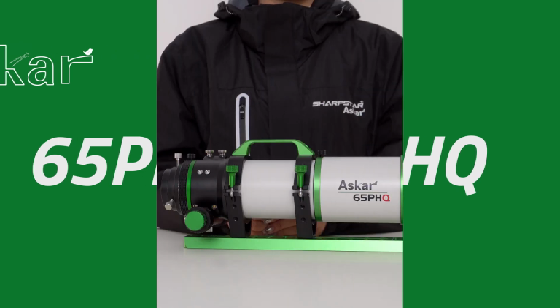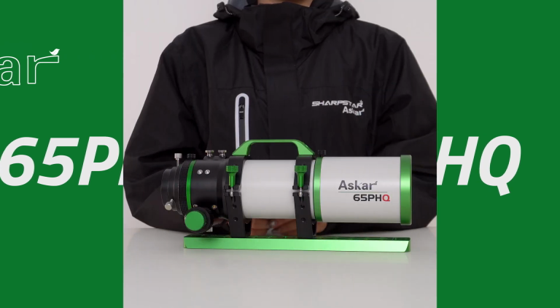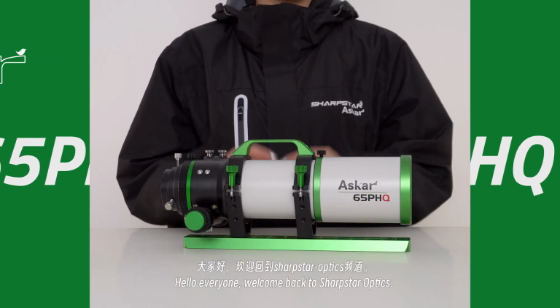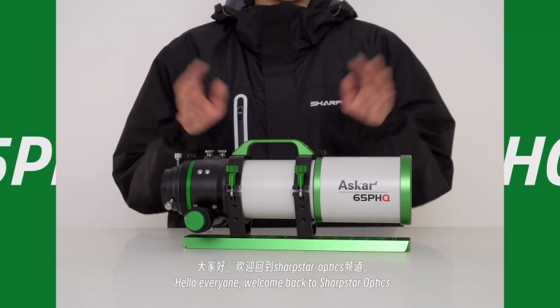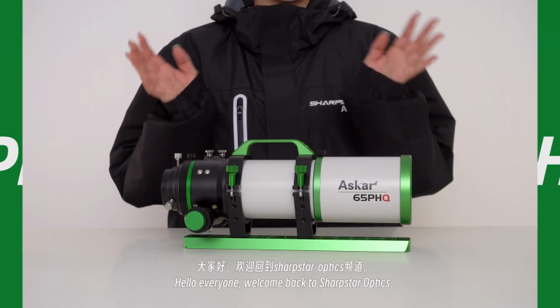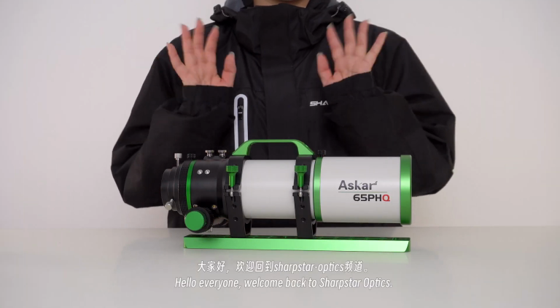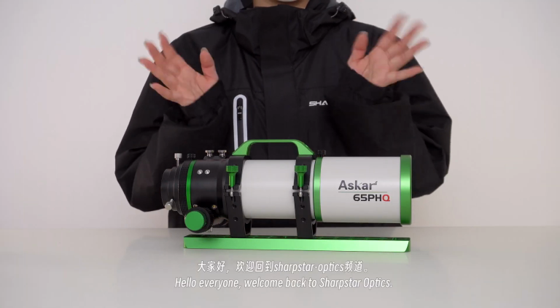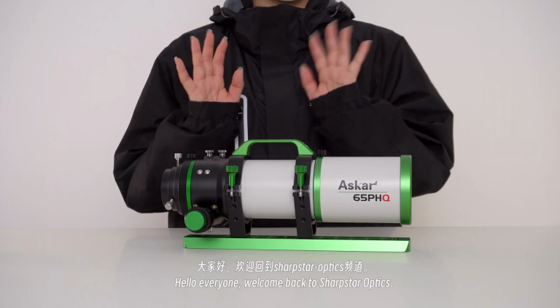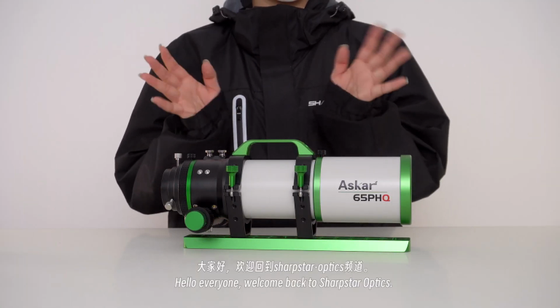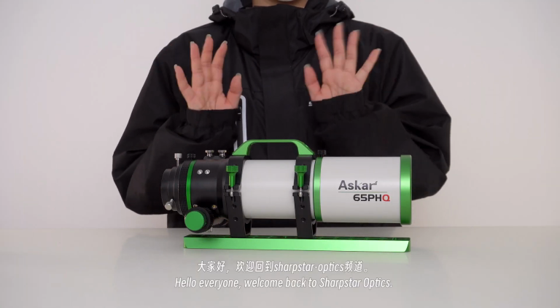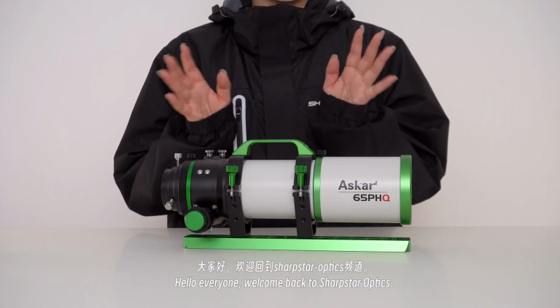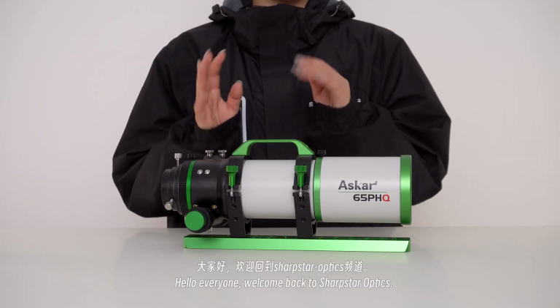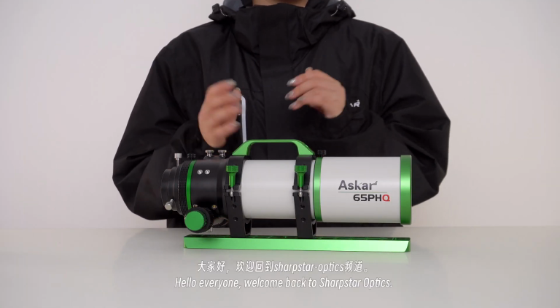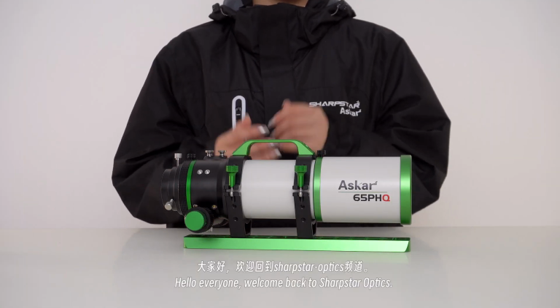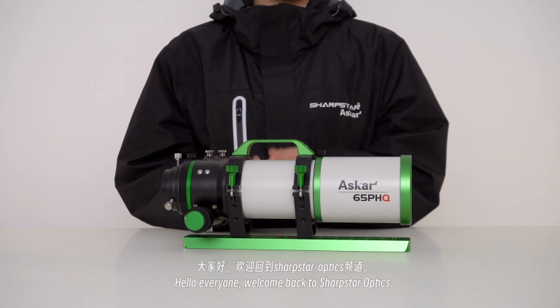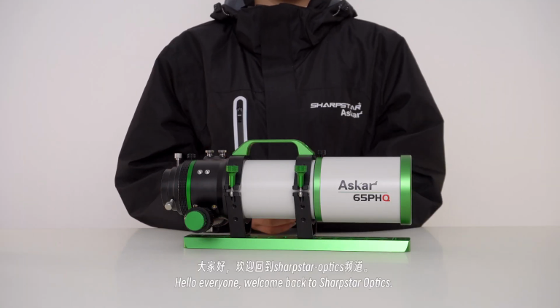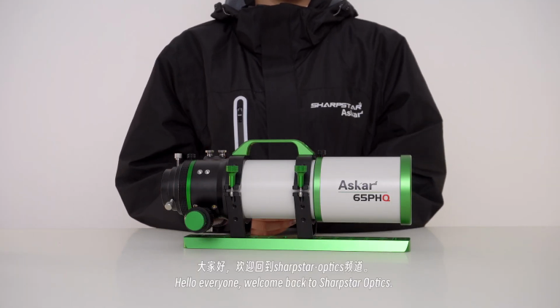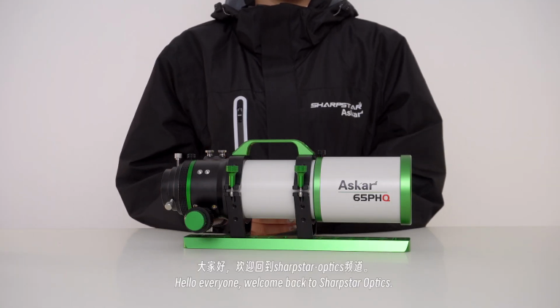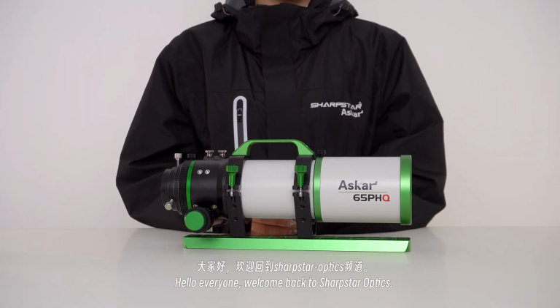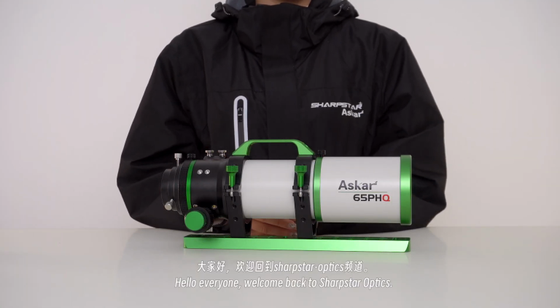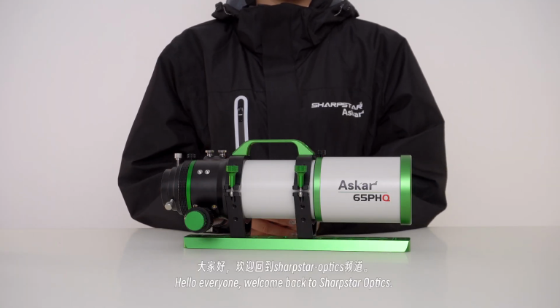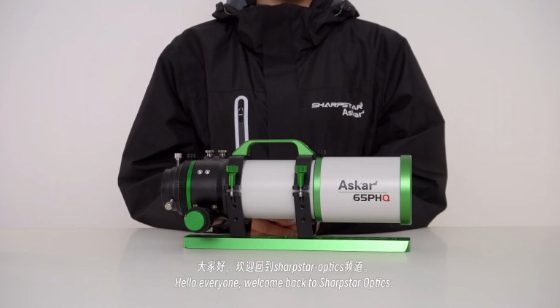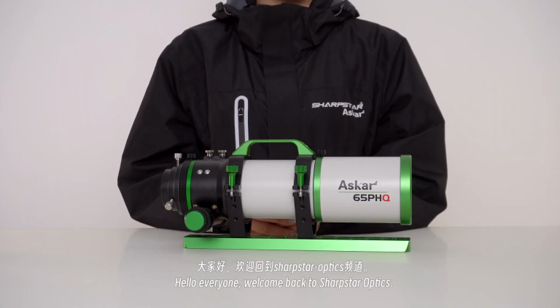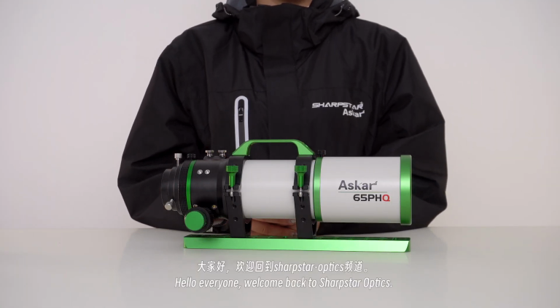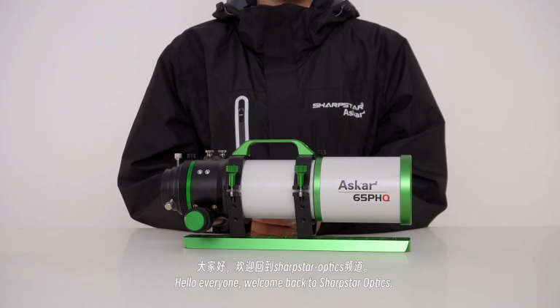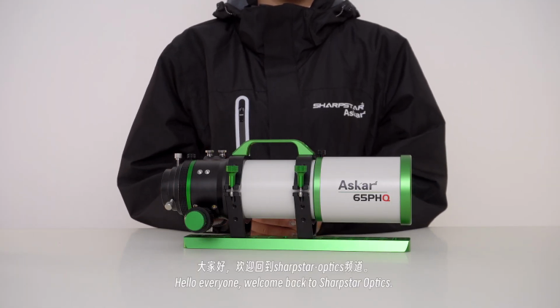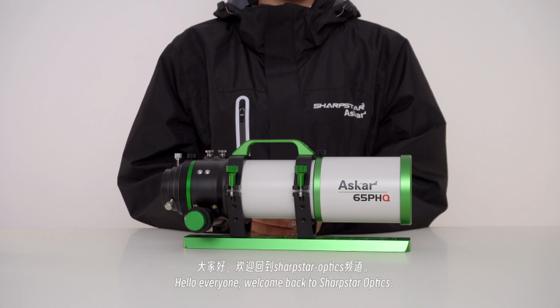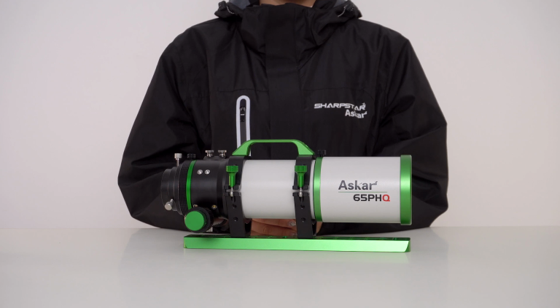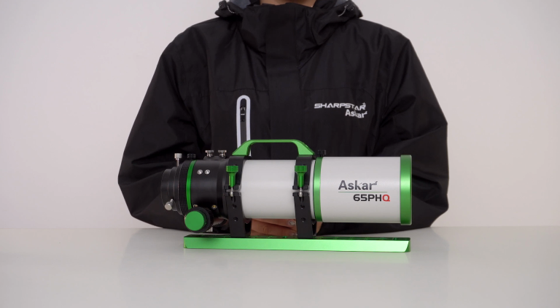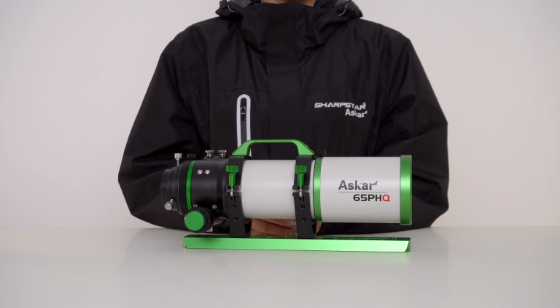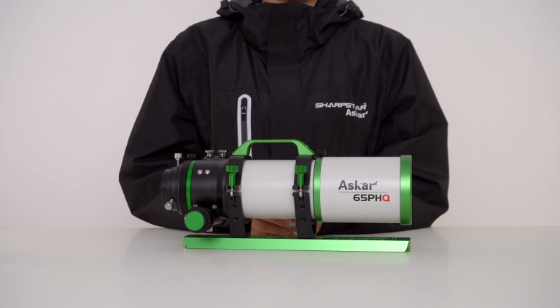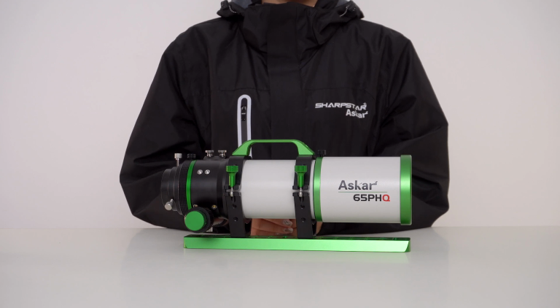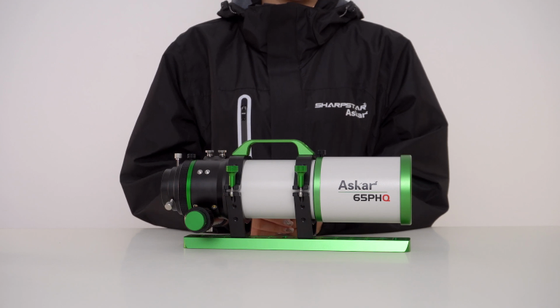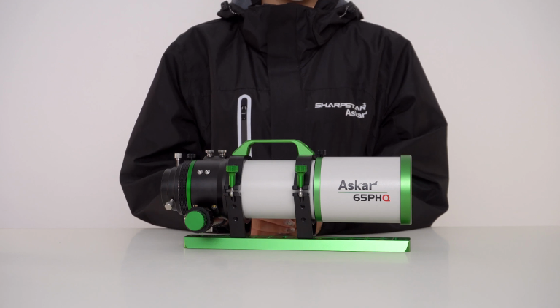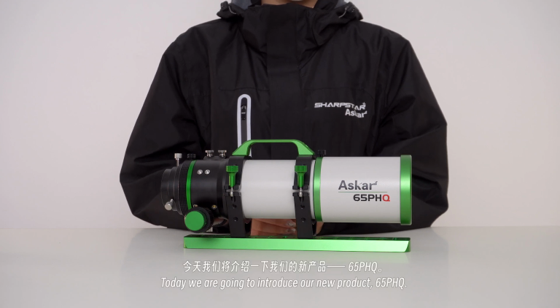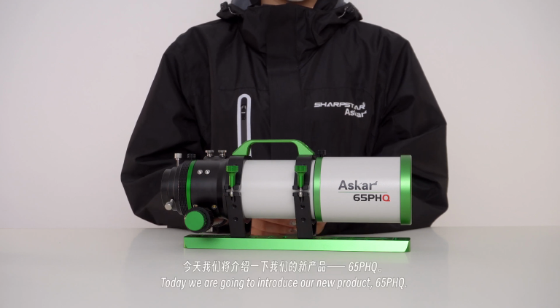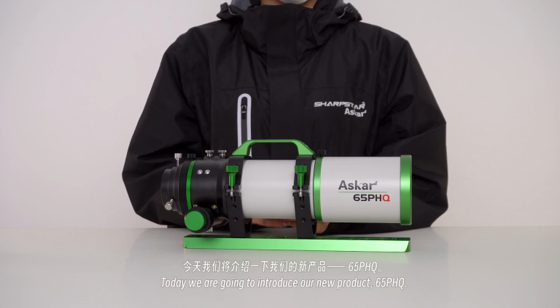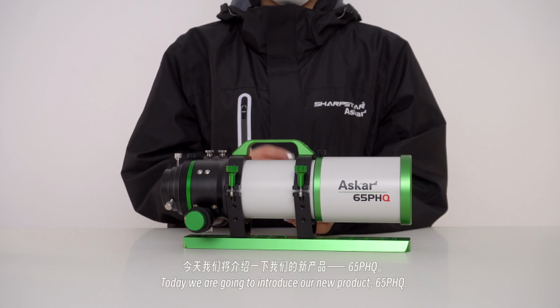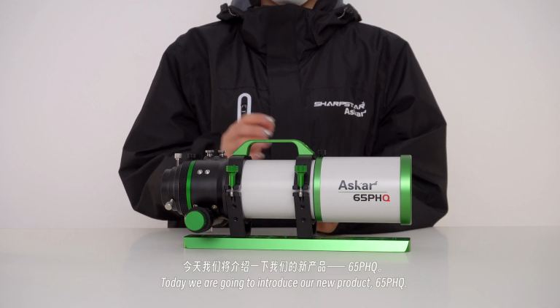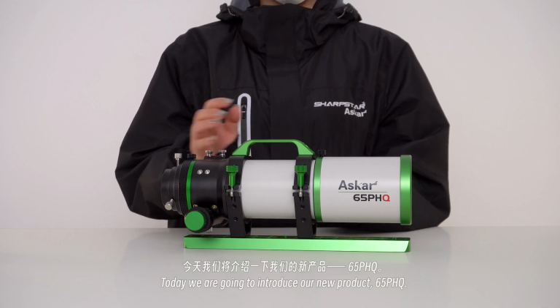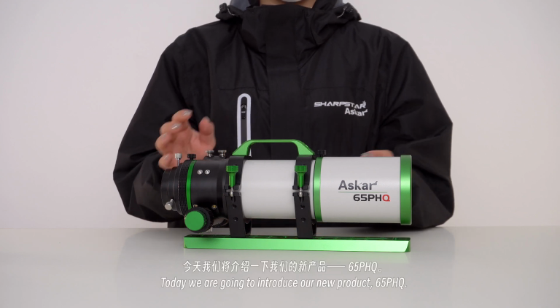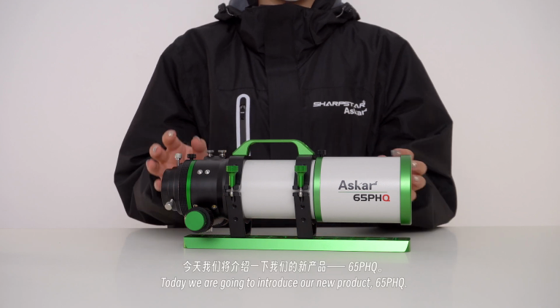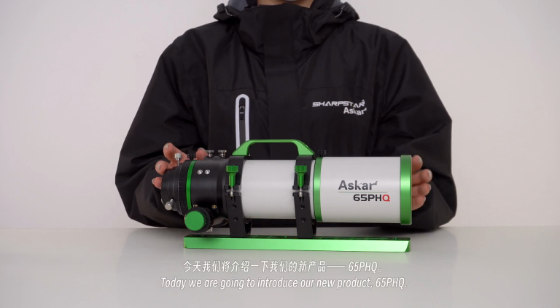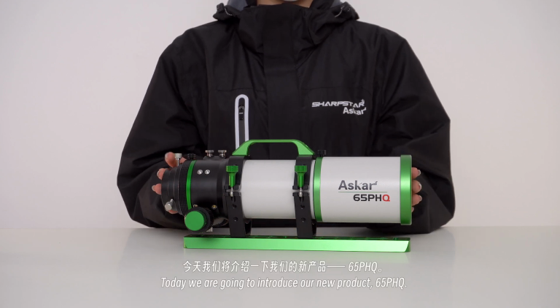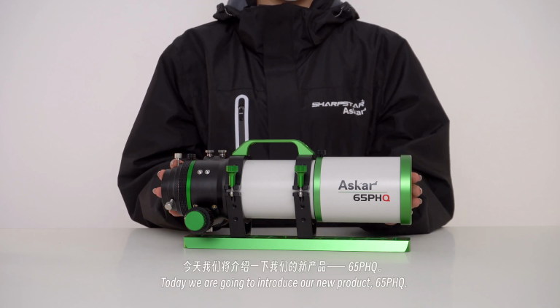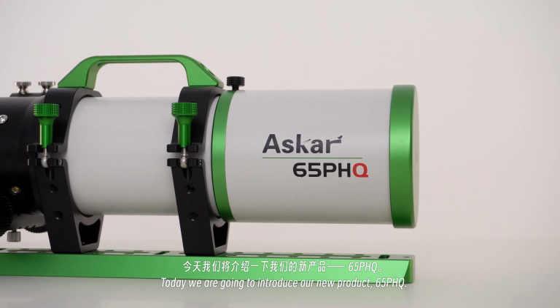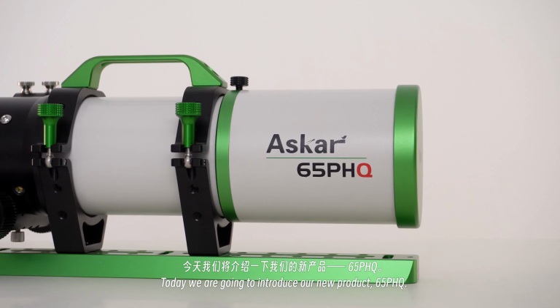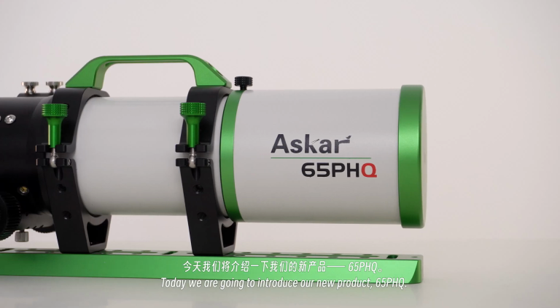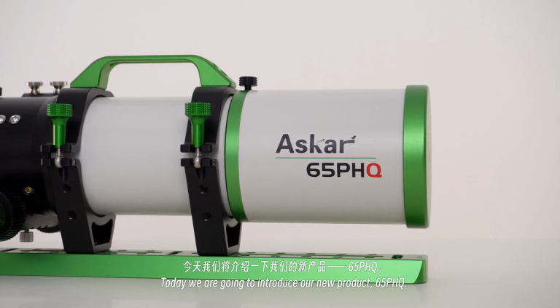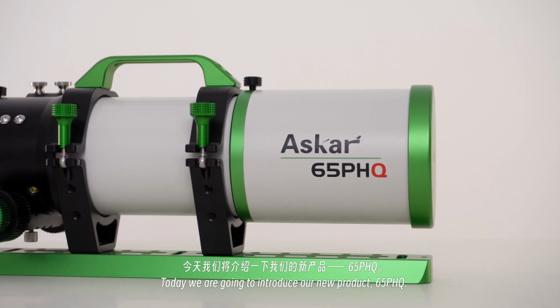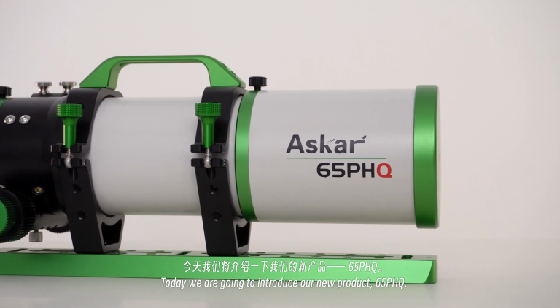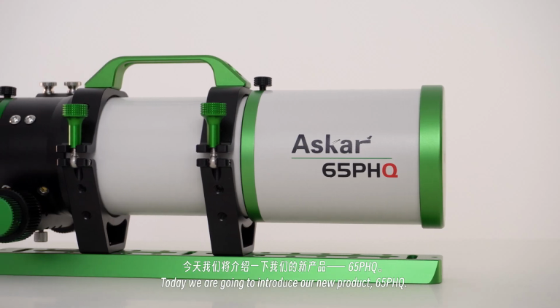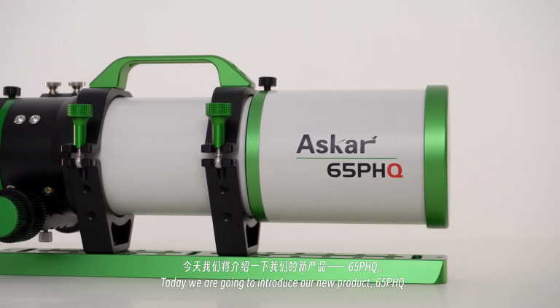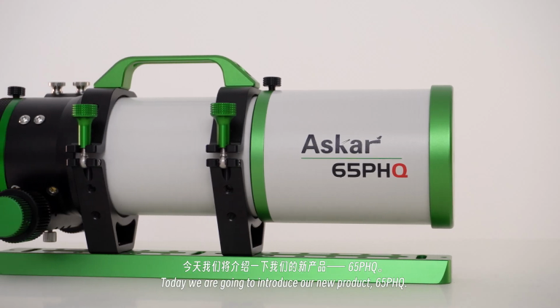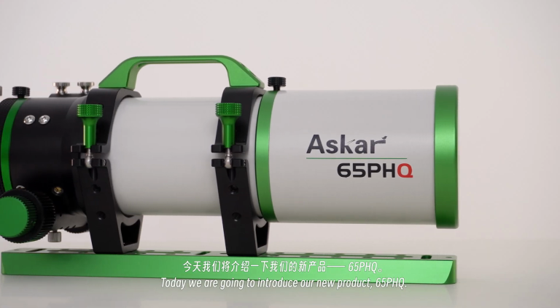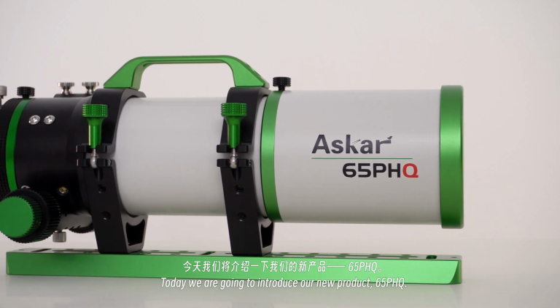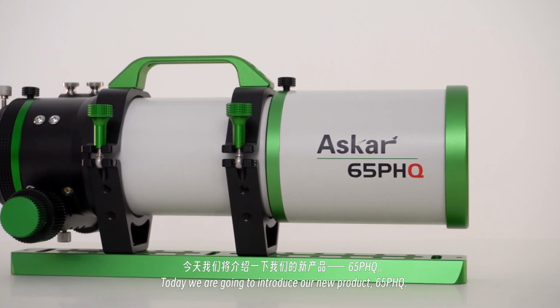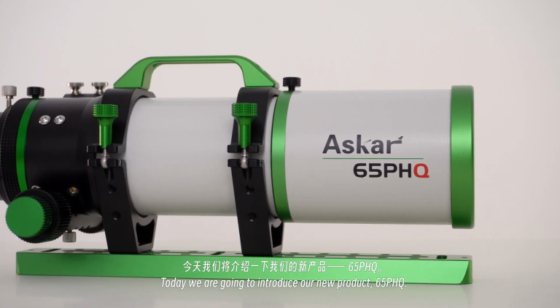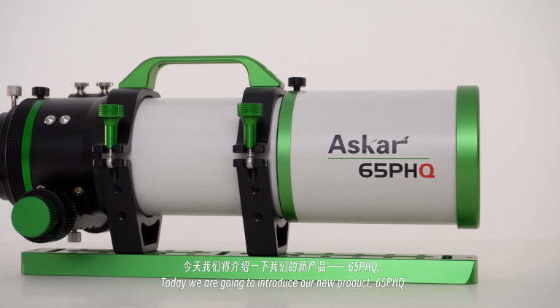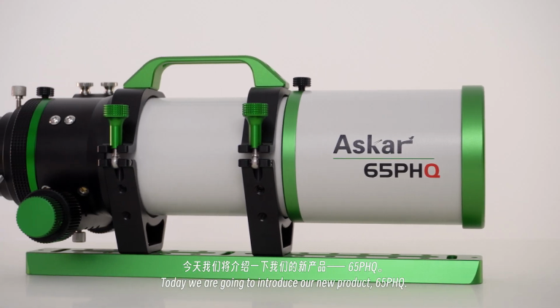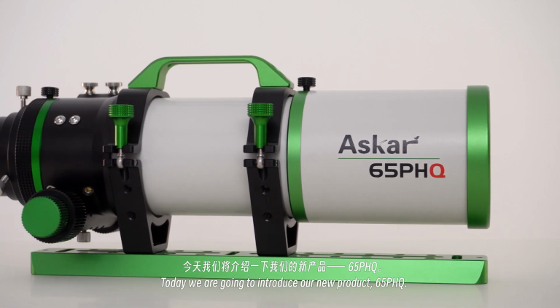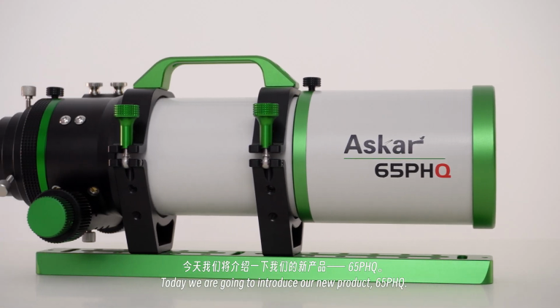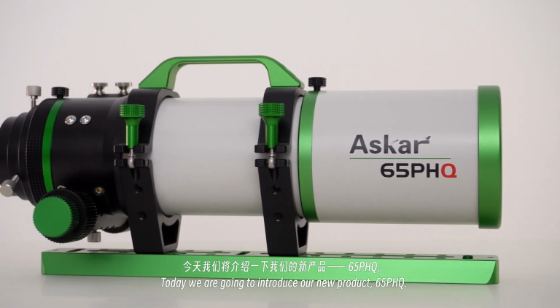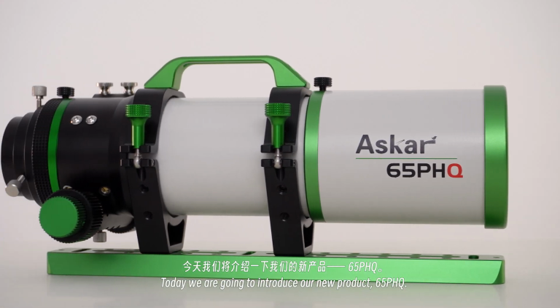Hello everyone, welcome back to Sharpstar Optics. Today we are going to introduce our new product, the 65PHQ.